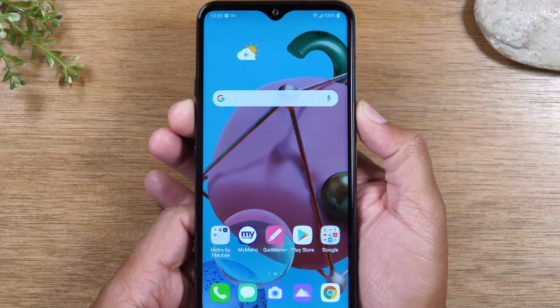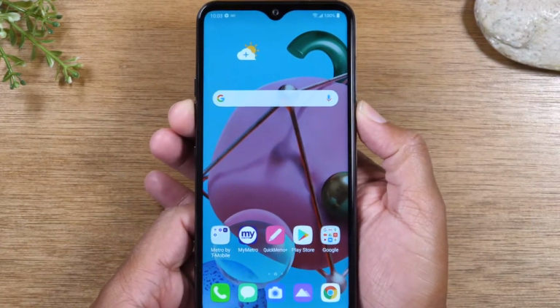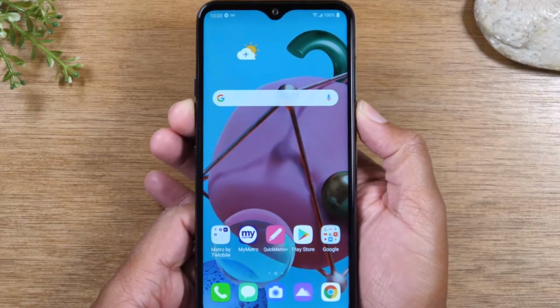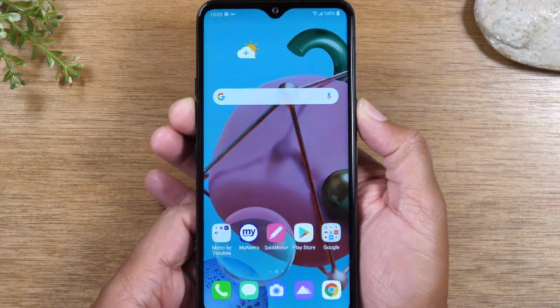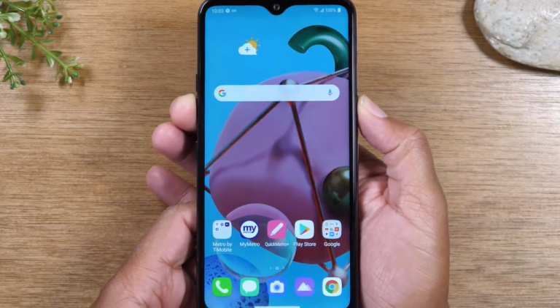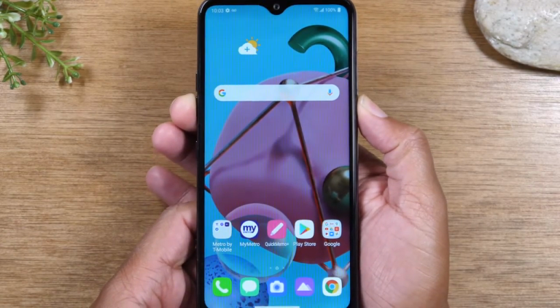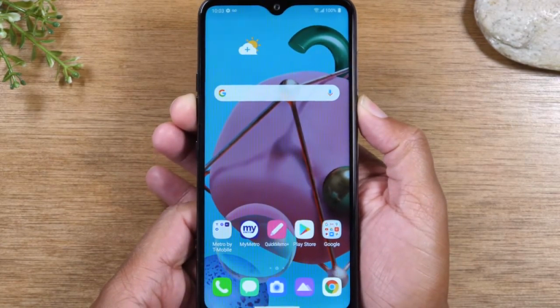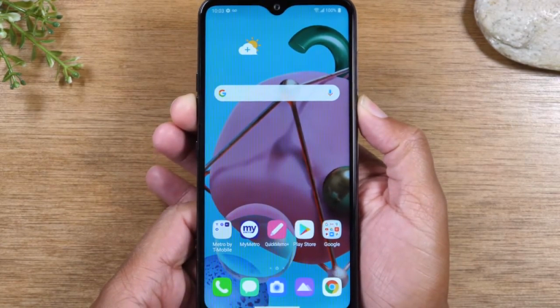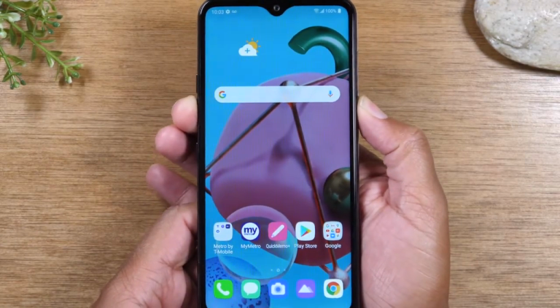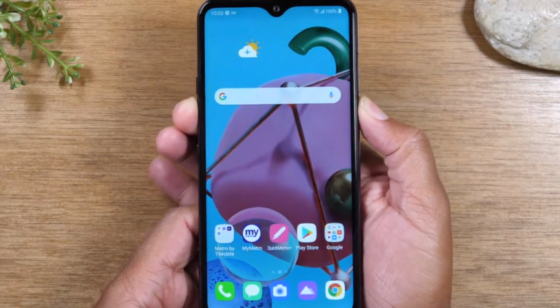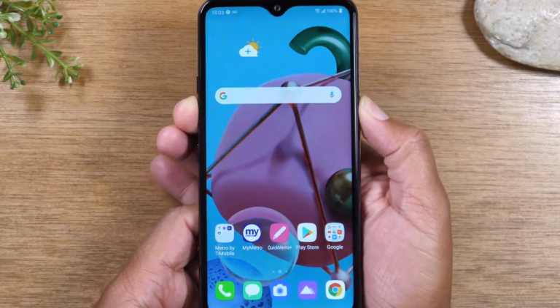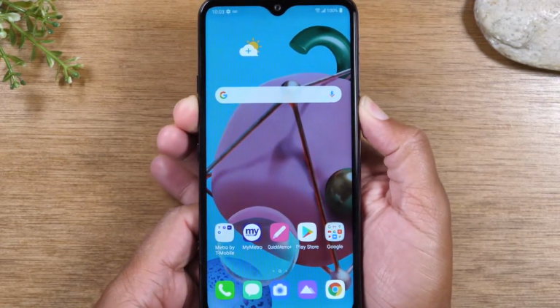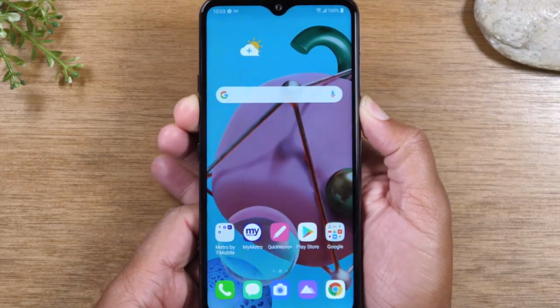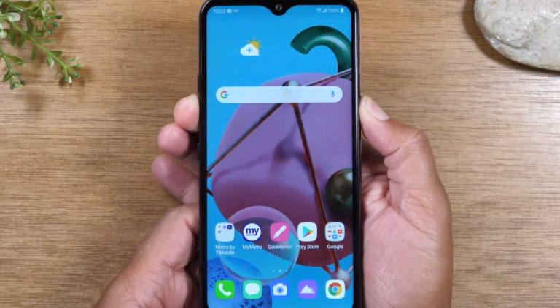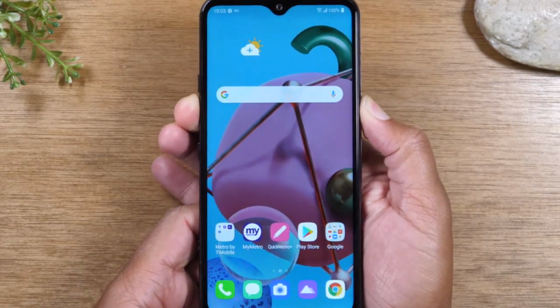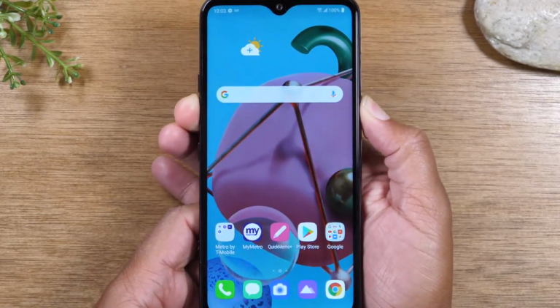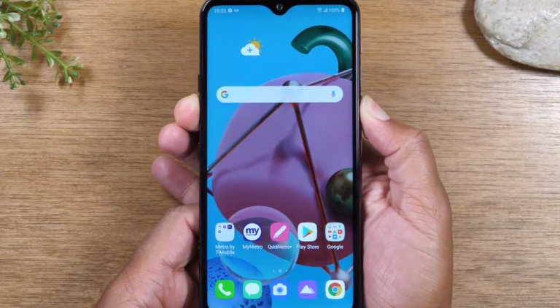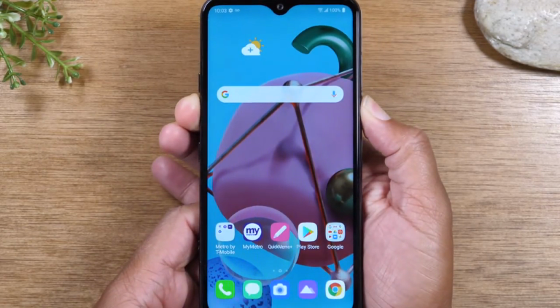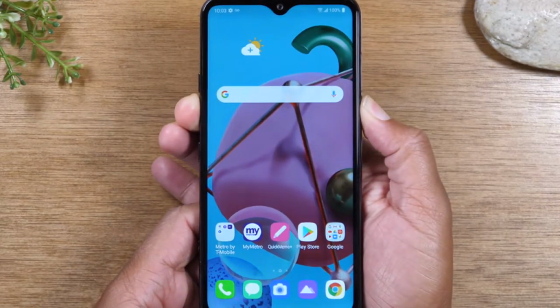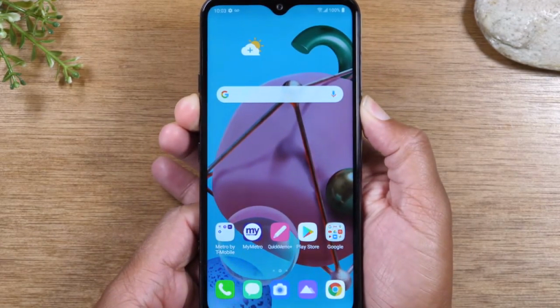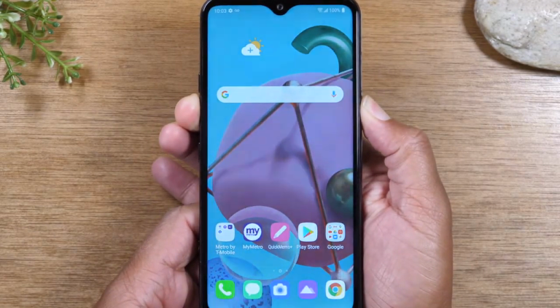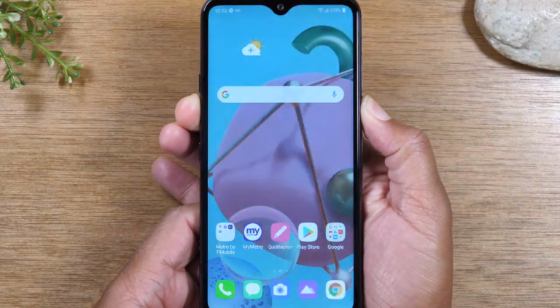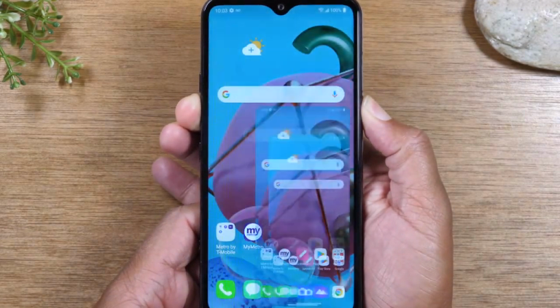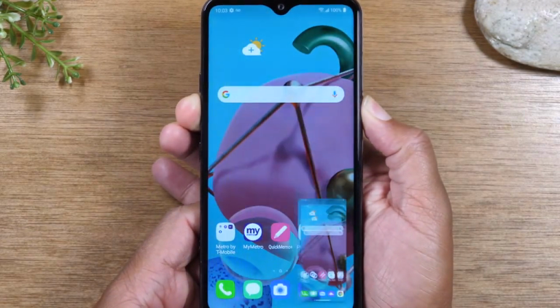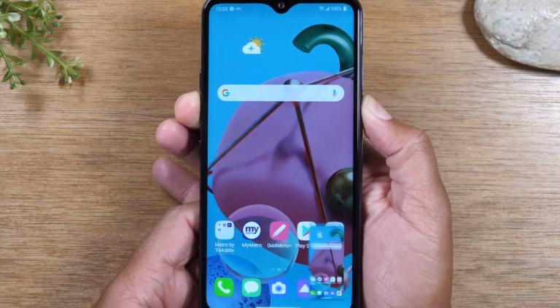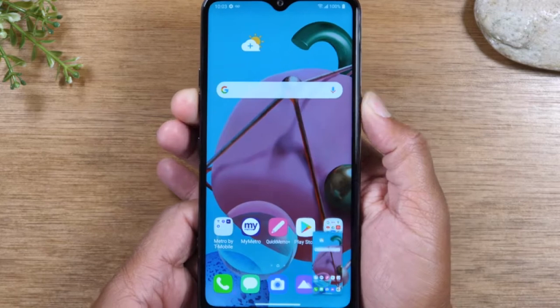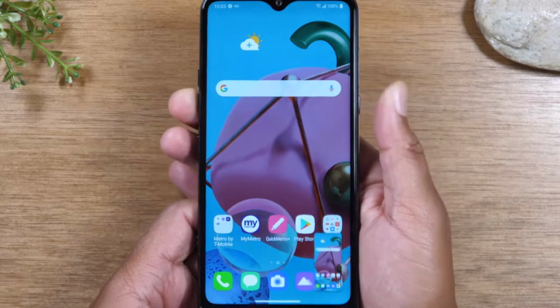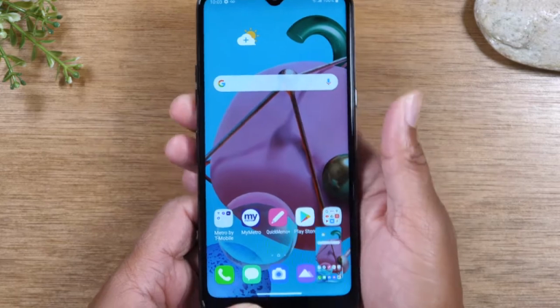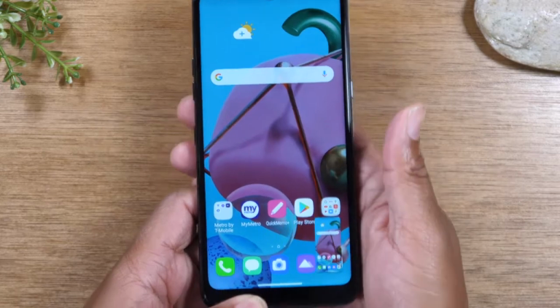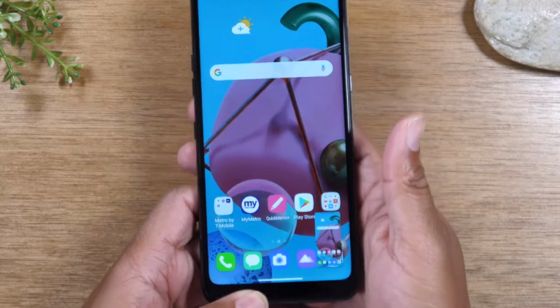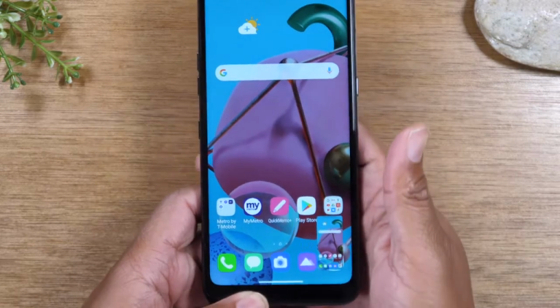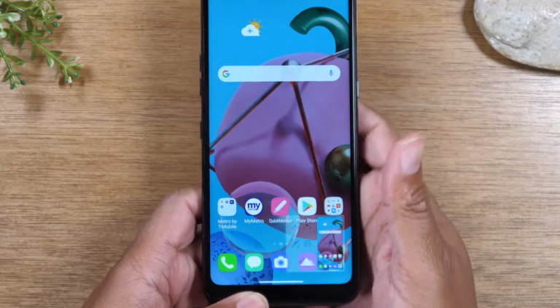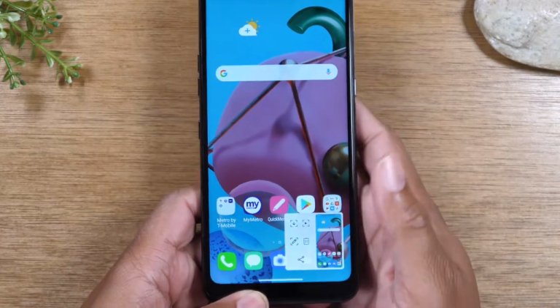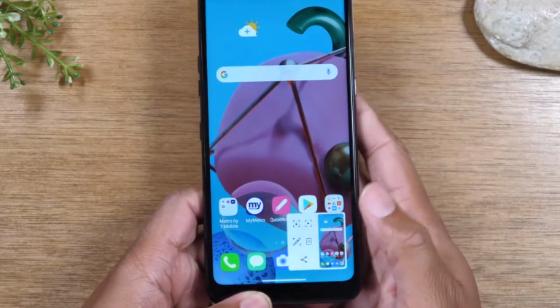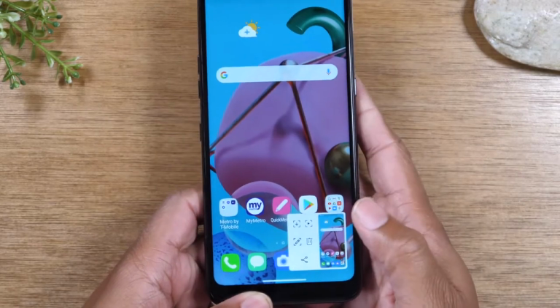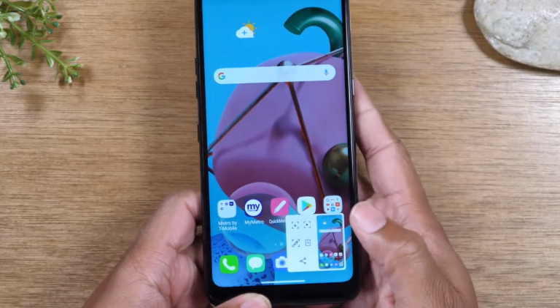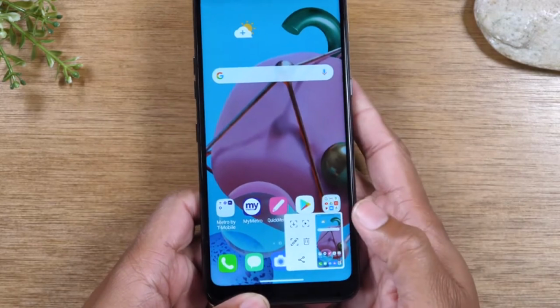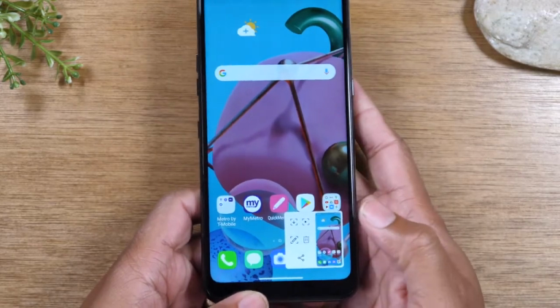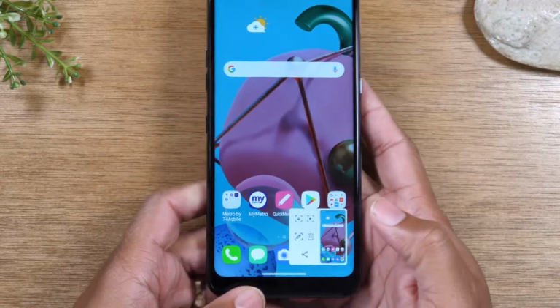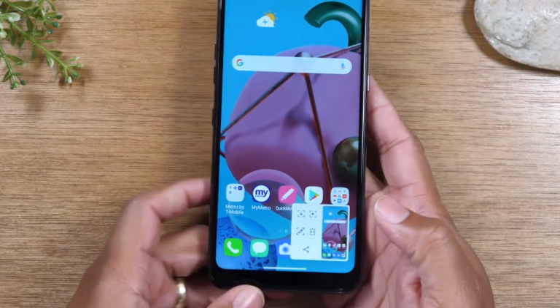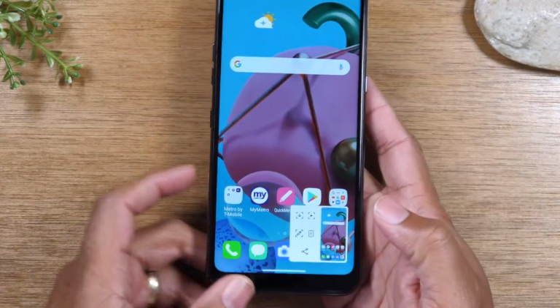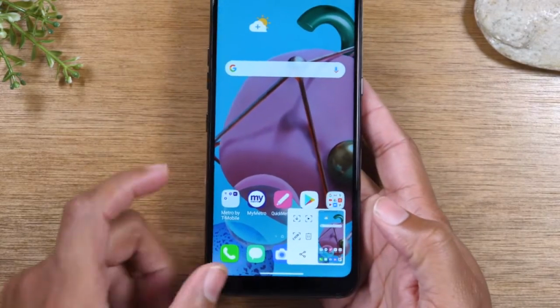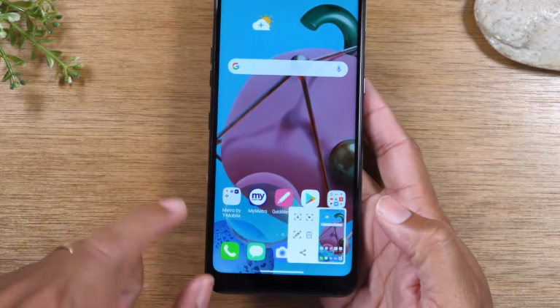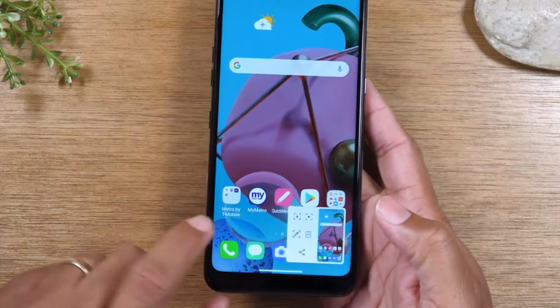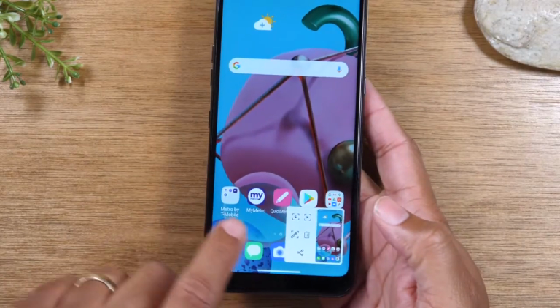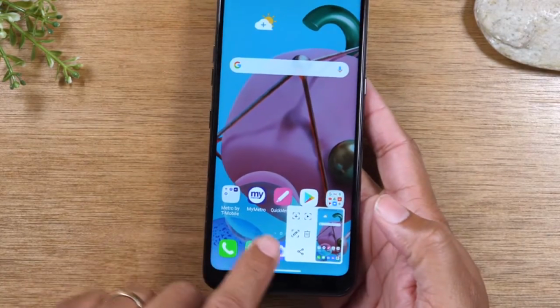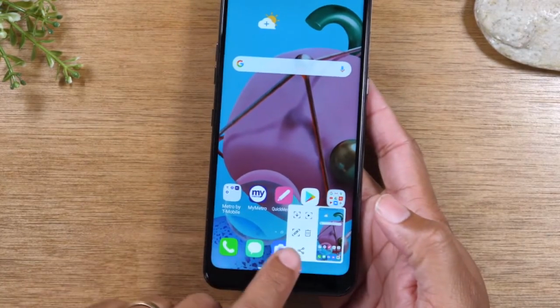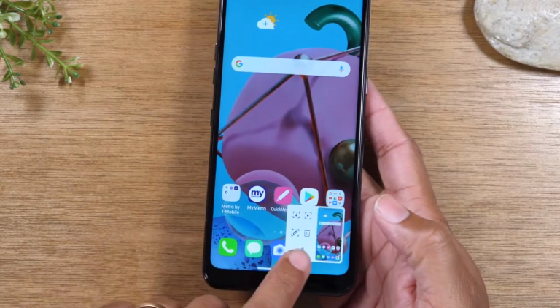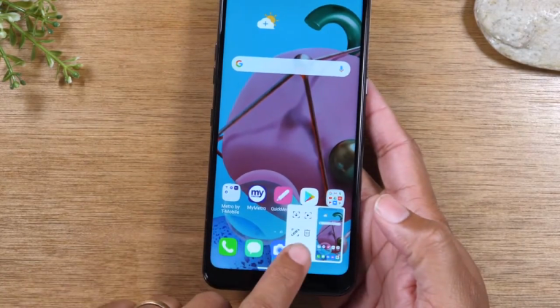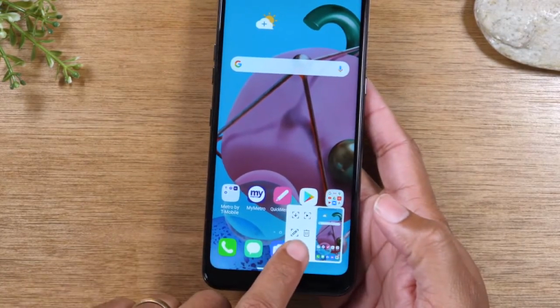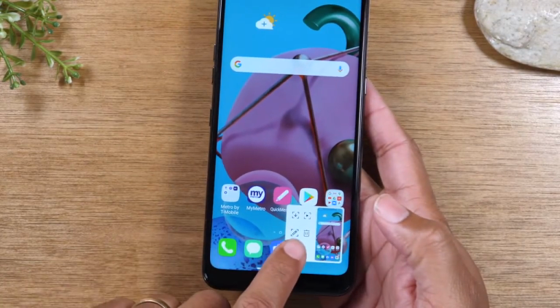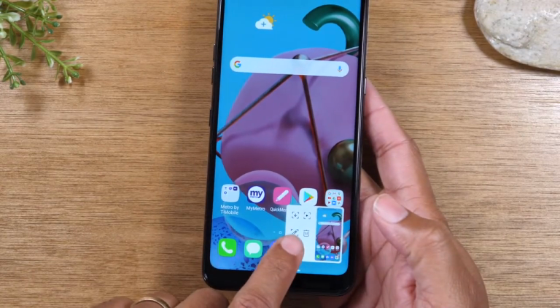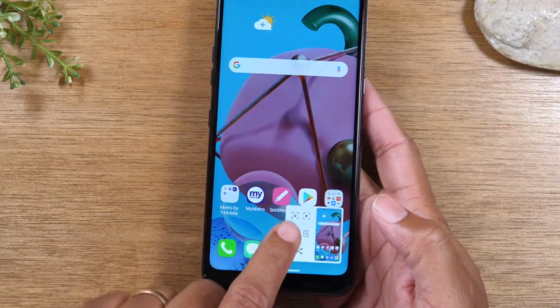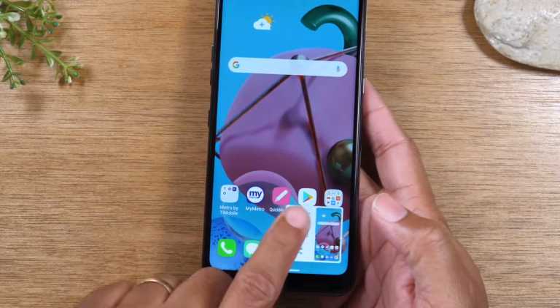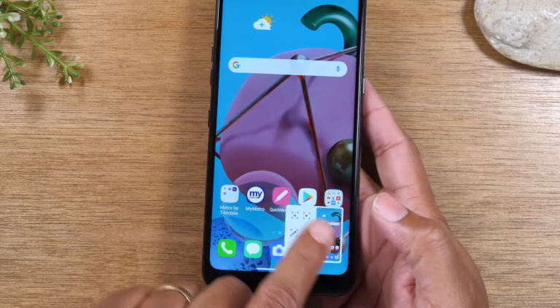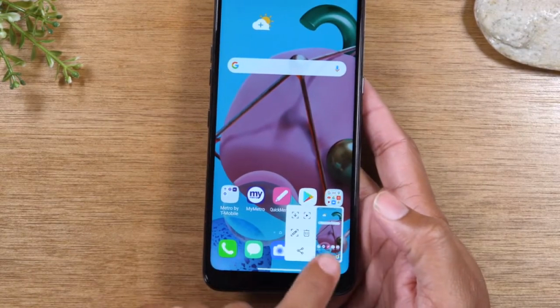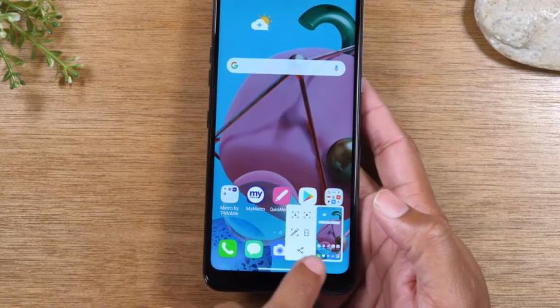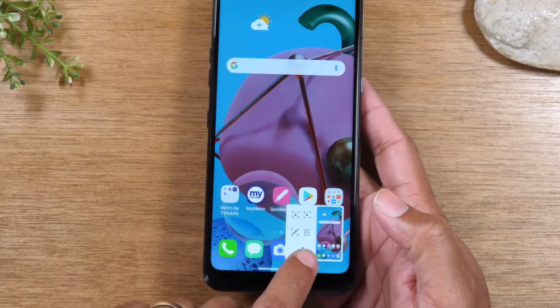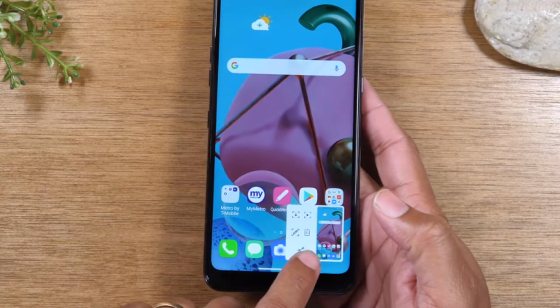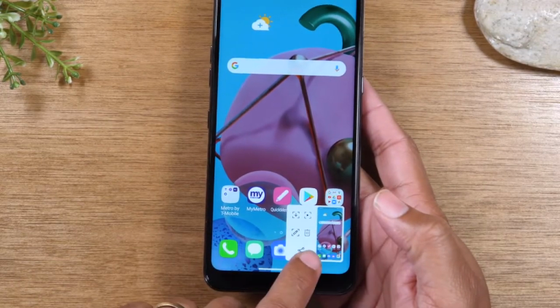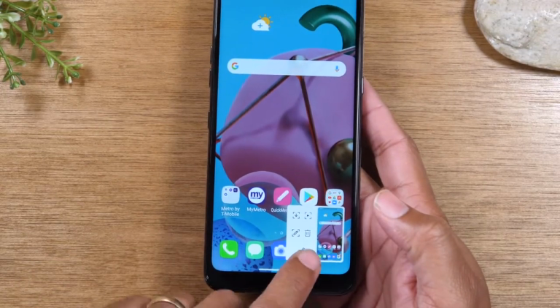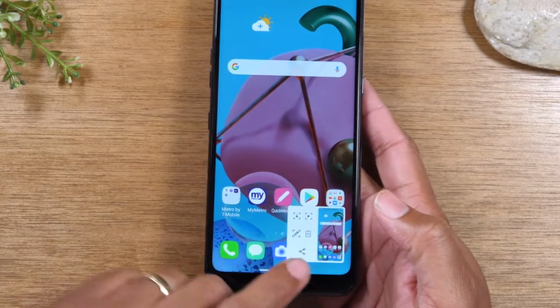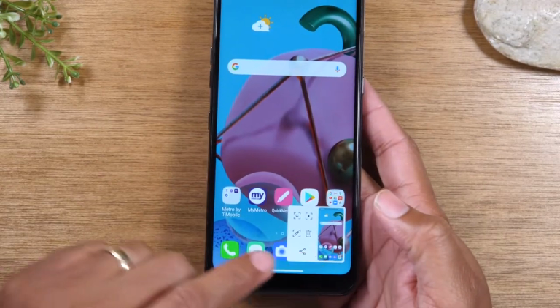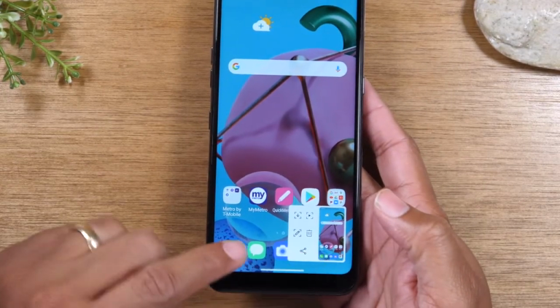Here we go. That will take a screenshot and then it will give you a menu in the corner here.